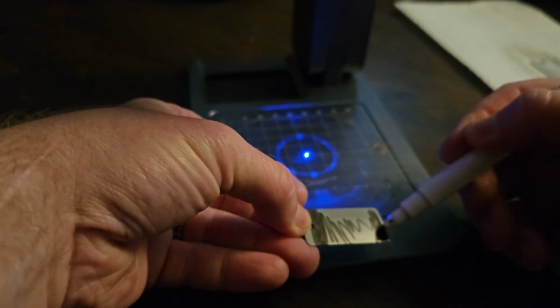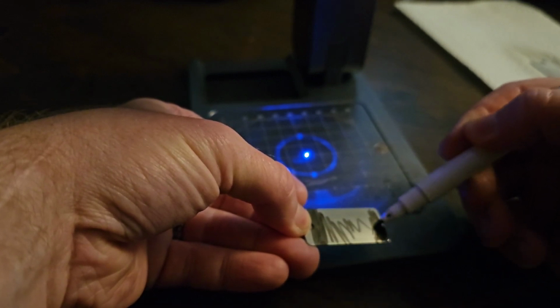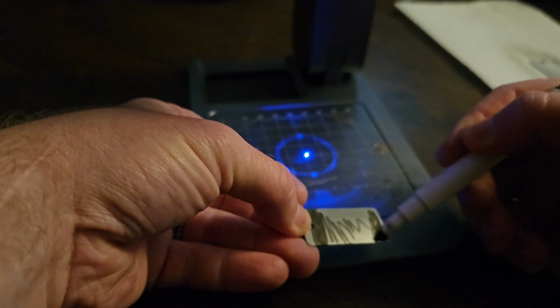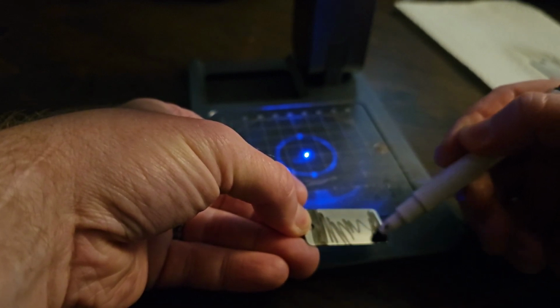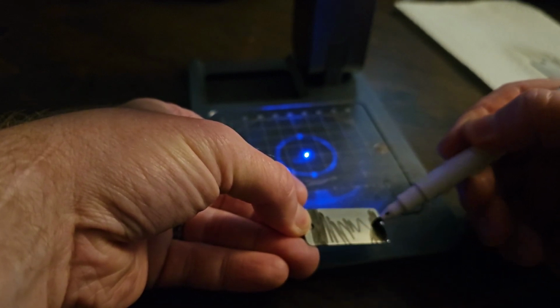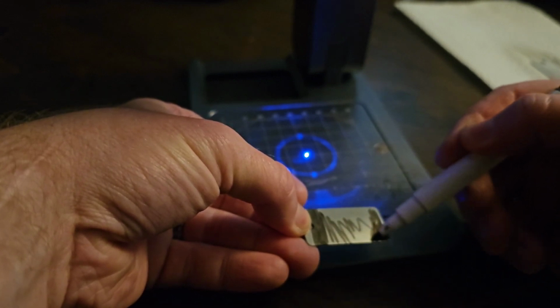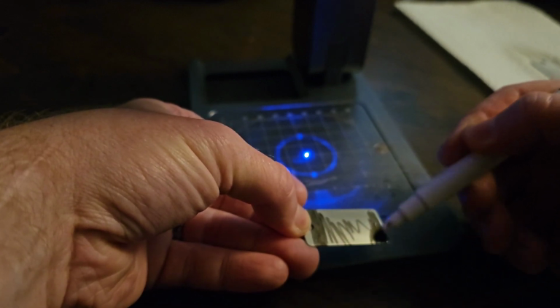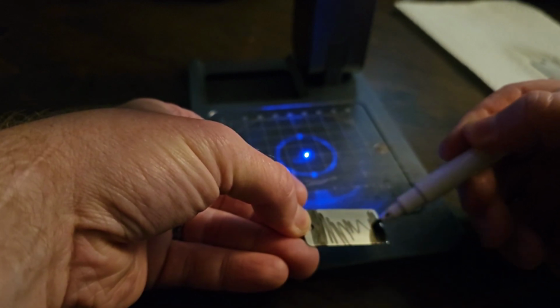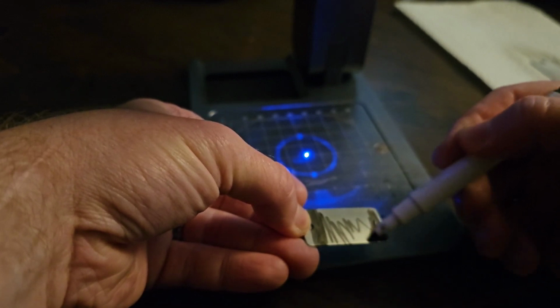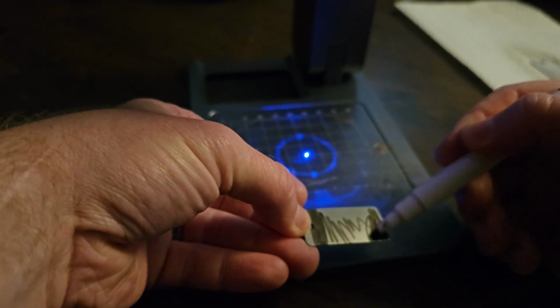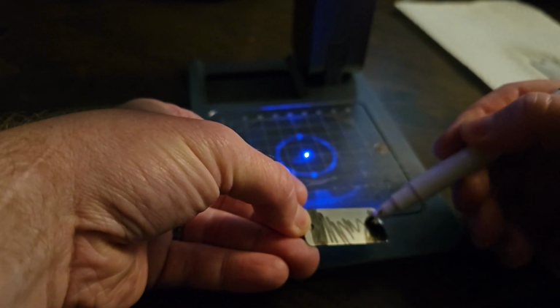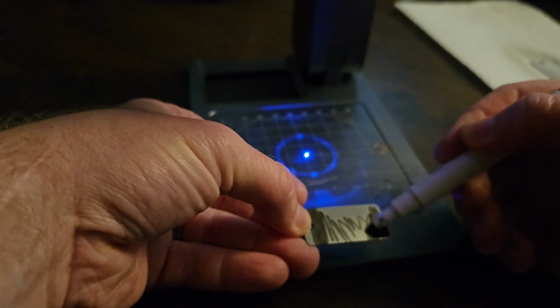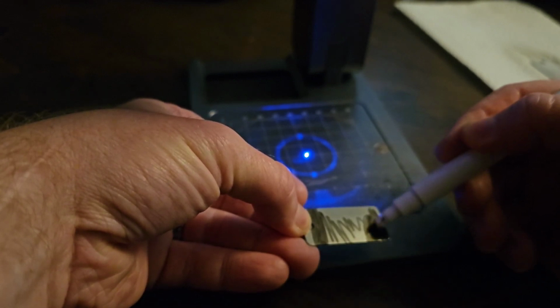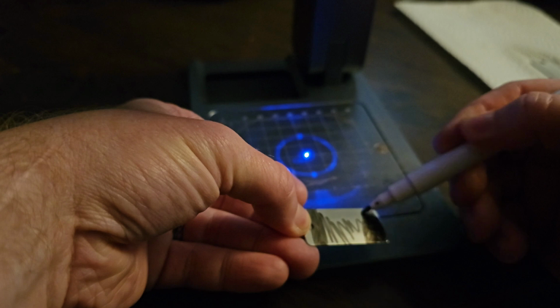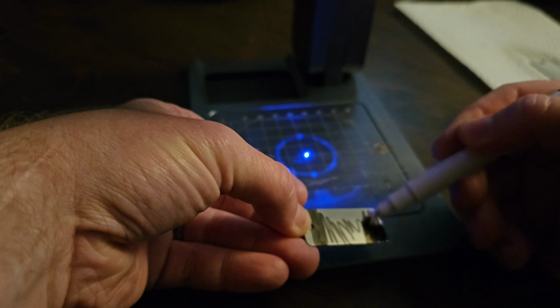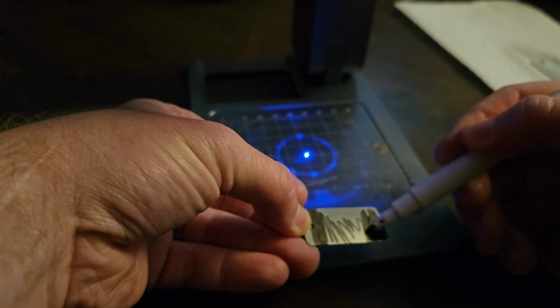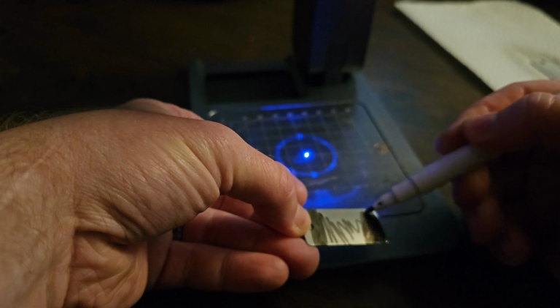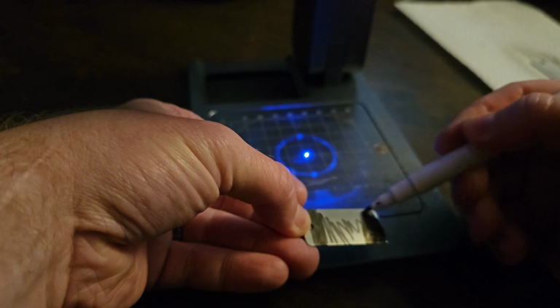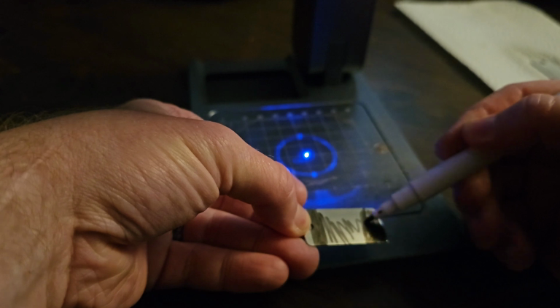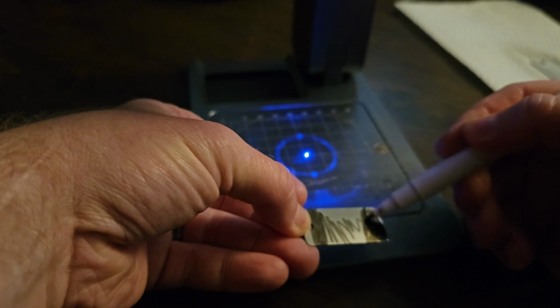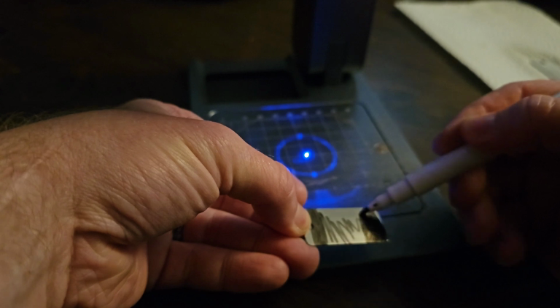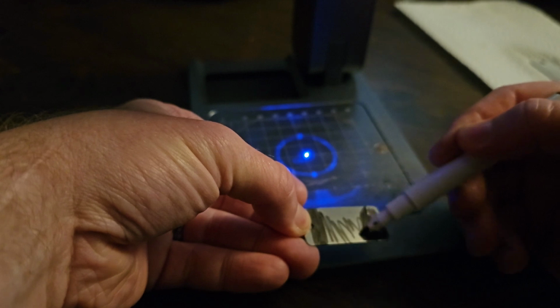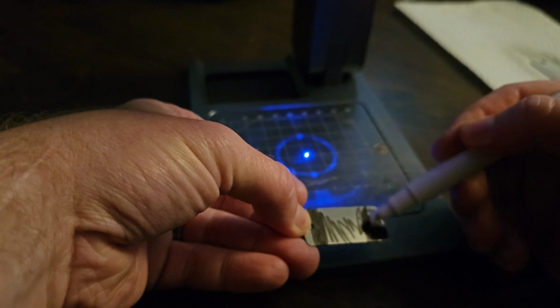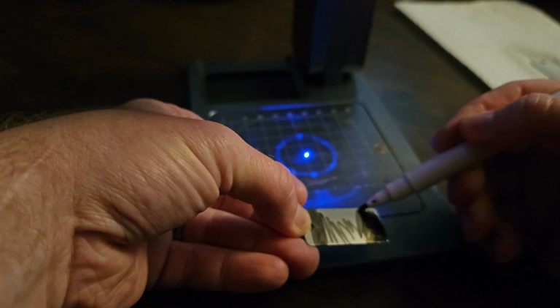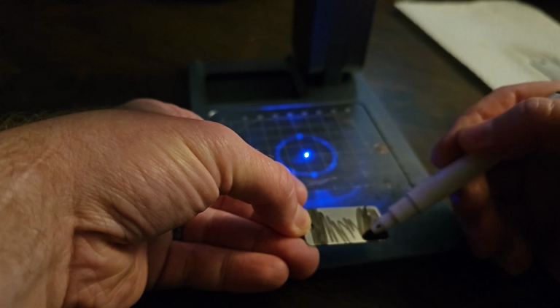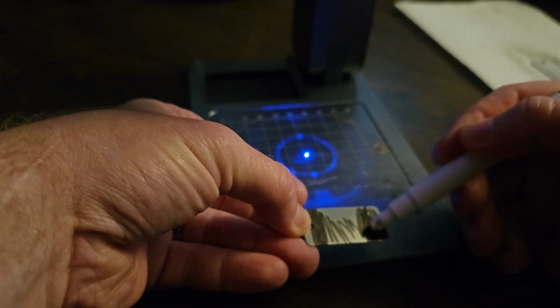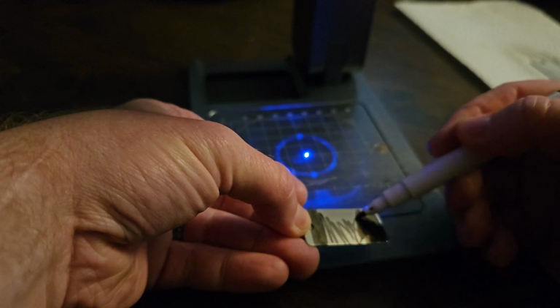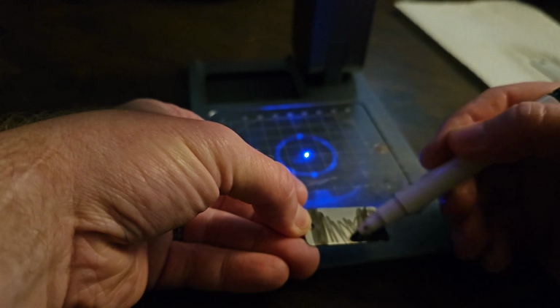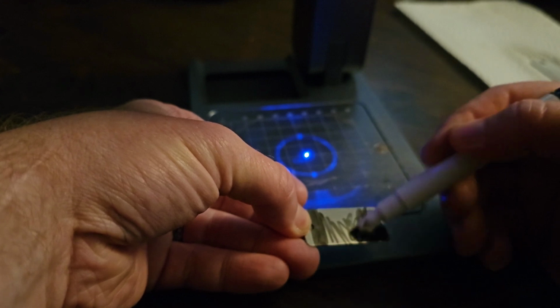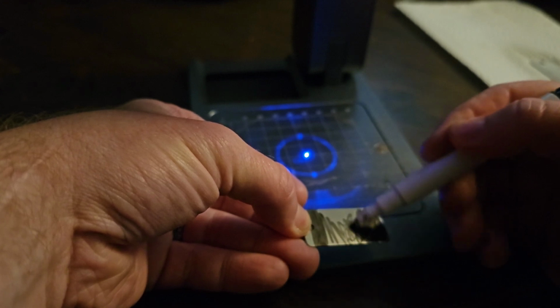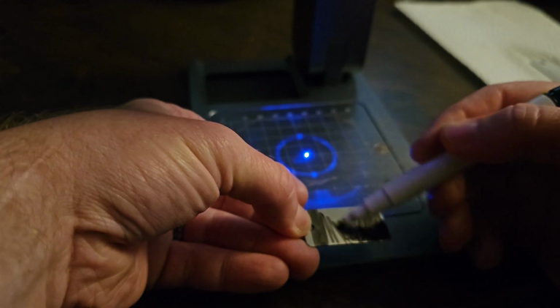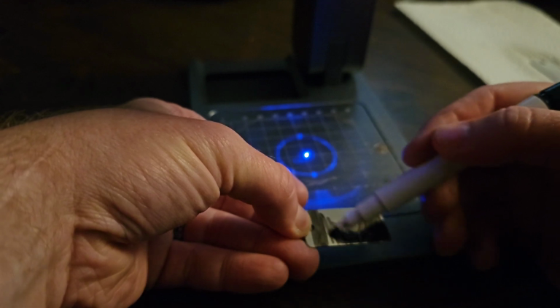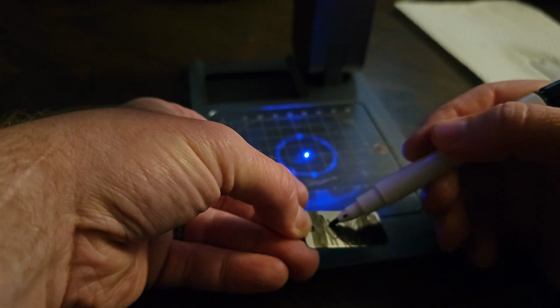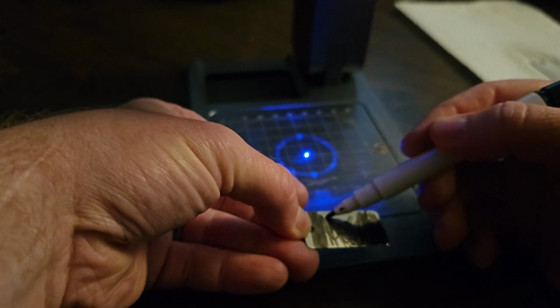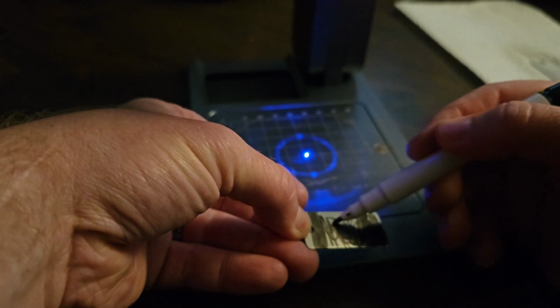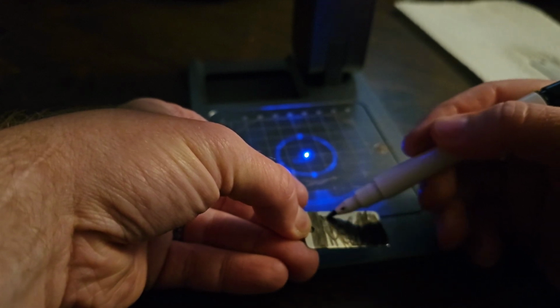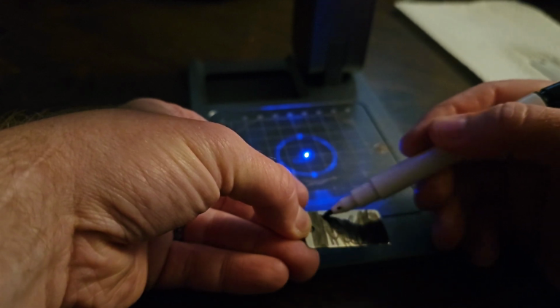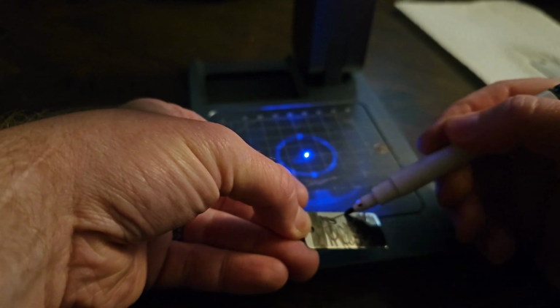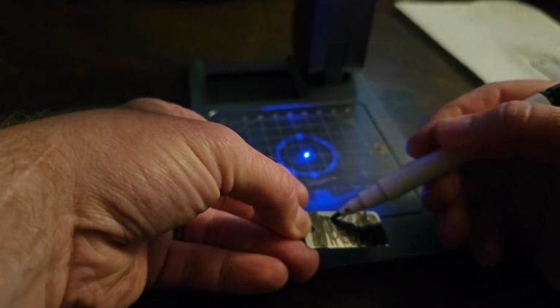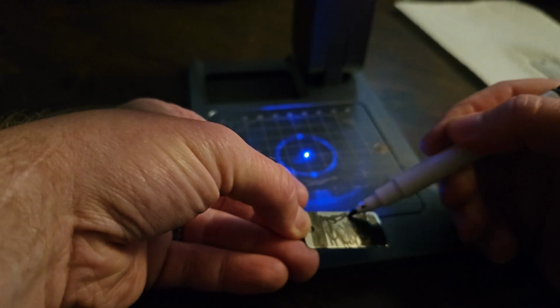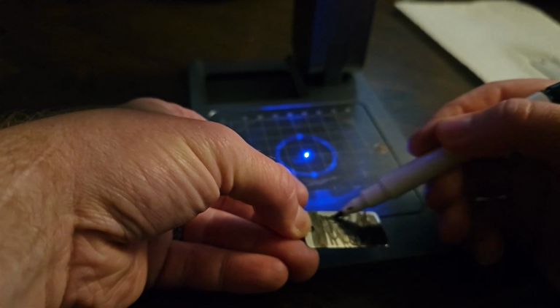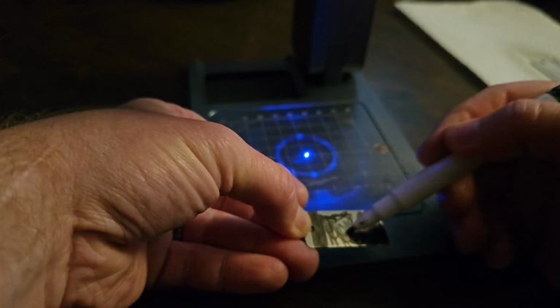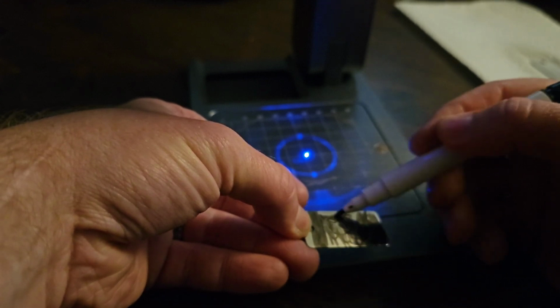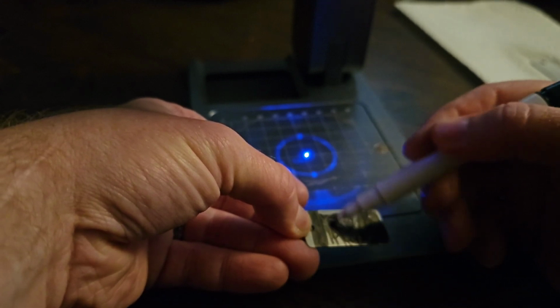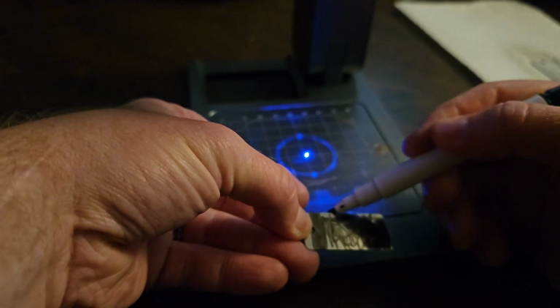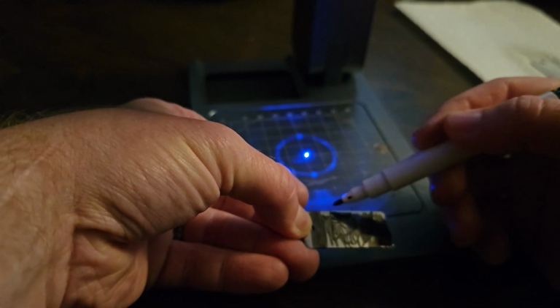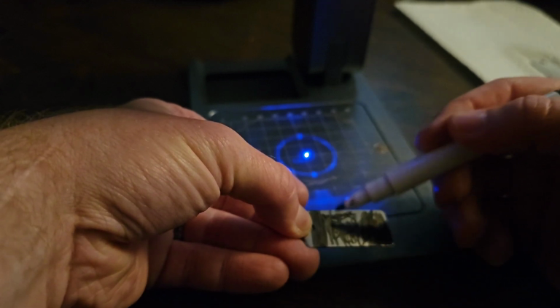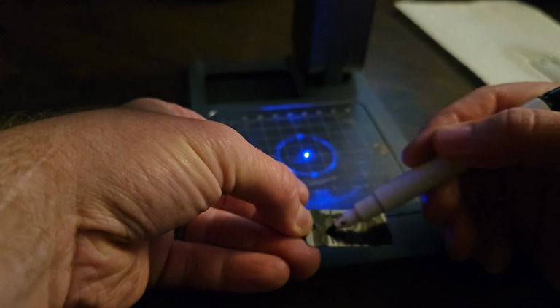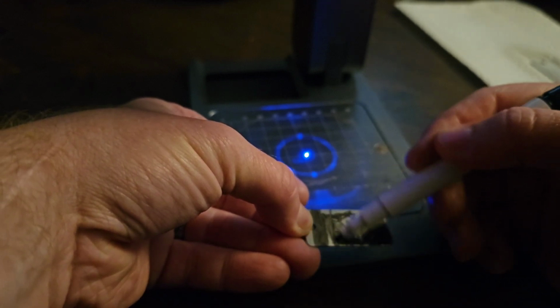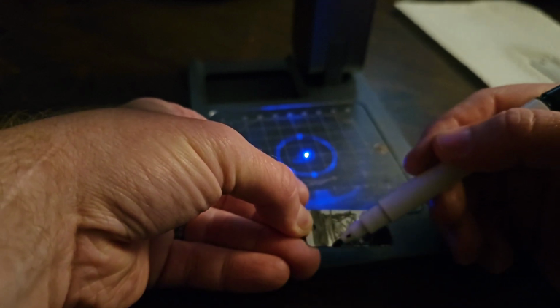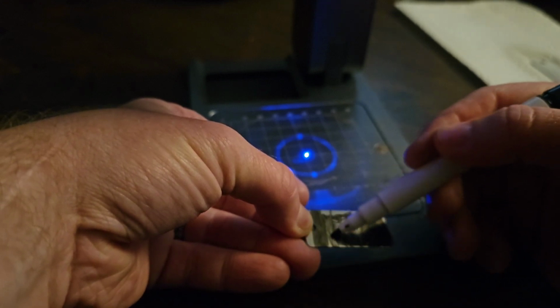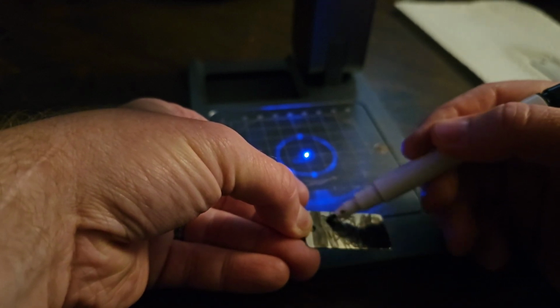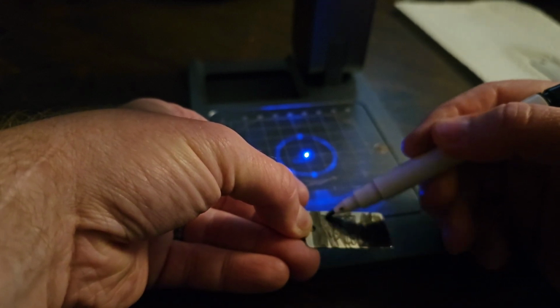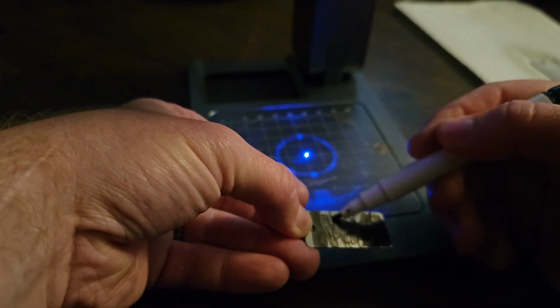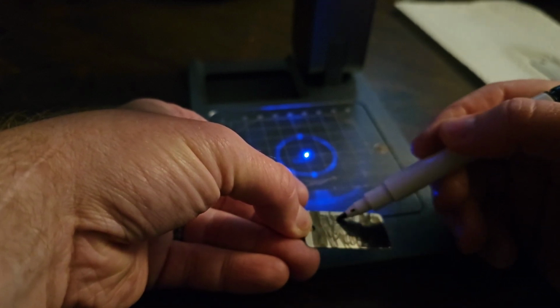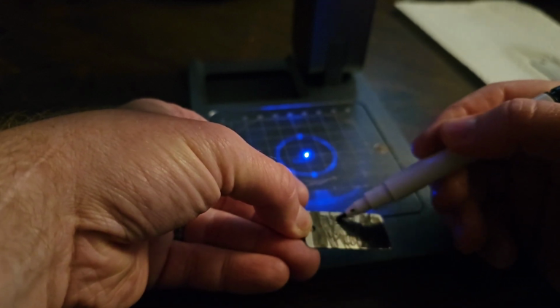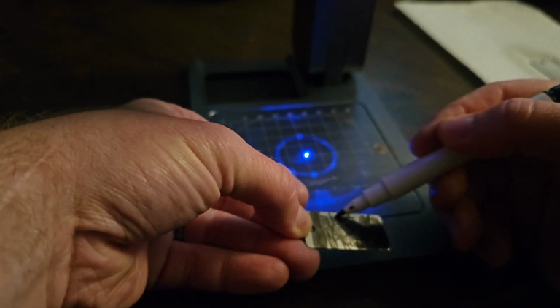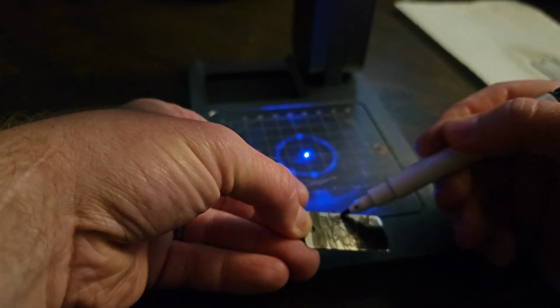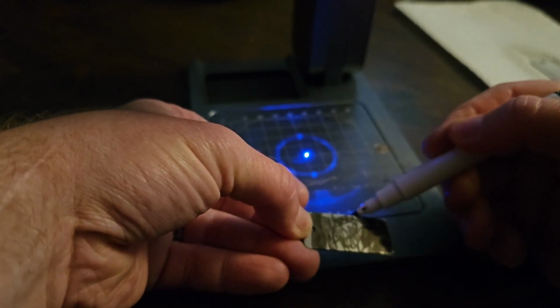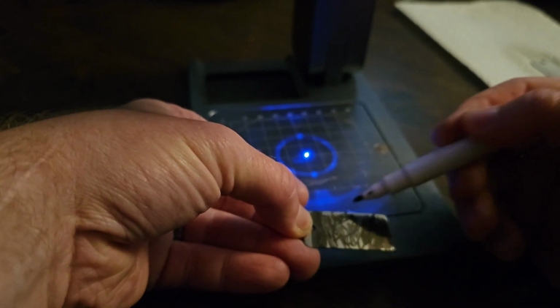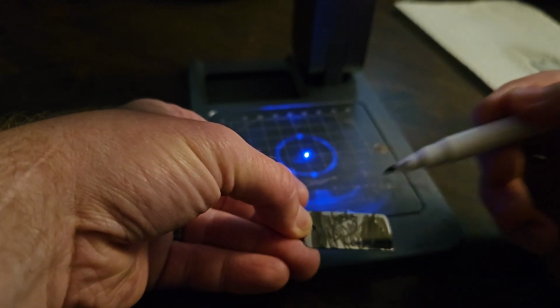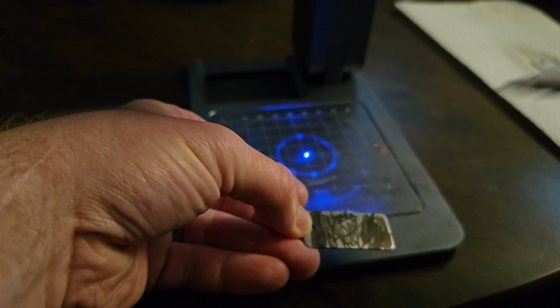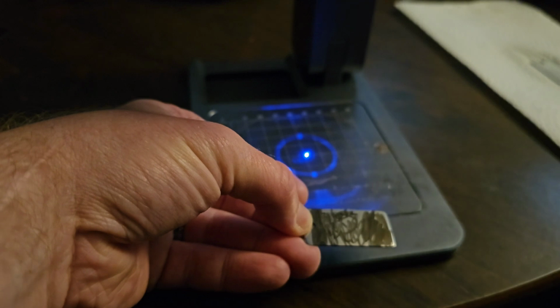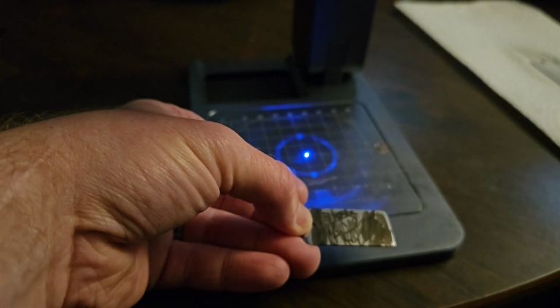If the laser is hitting a shiny surface, it's not really going to cut it — it's just going to reflect off. So I'm going to get this done and then I'm going to do the engraving and we'll see what it looks like.